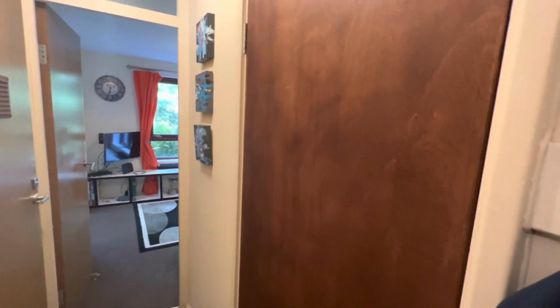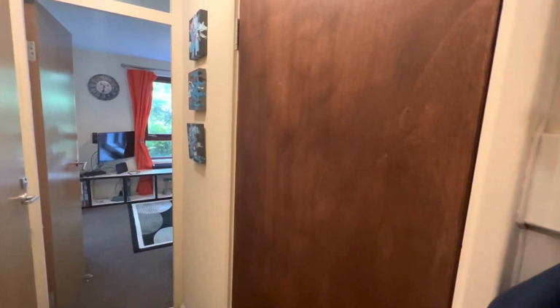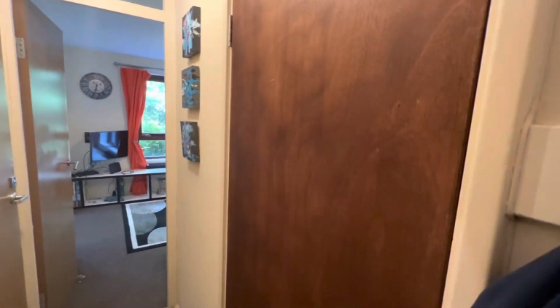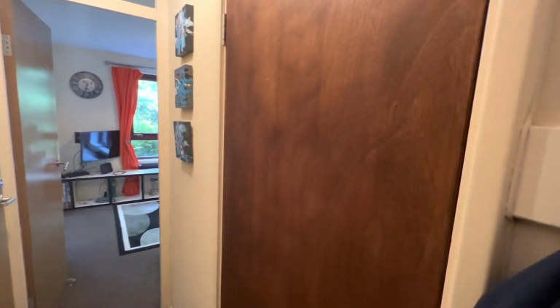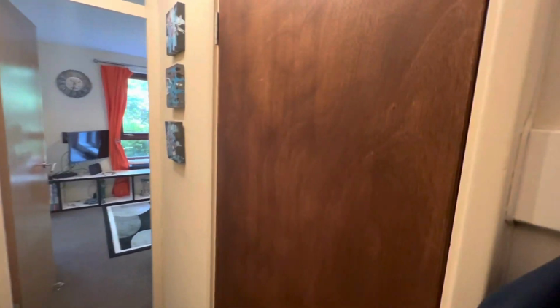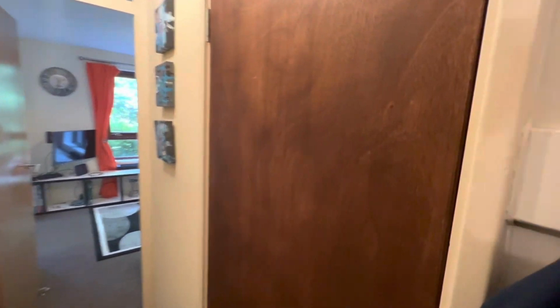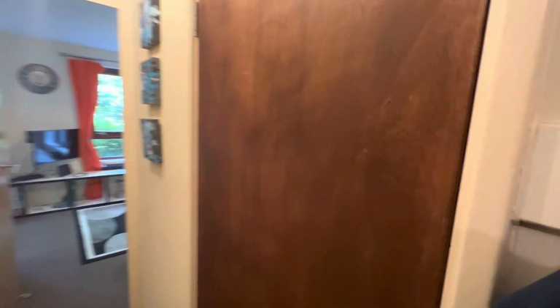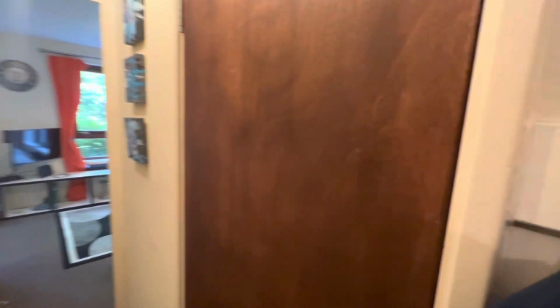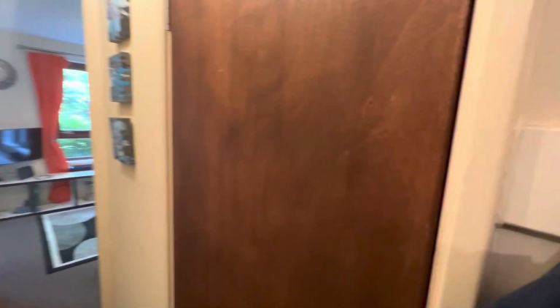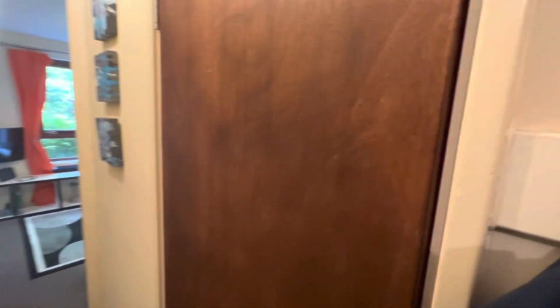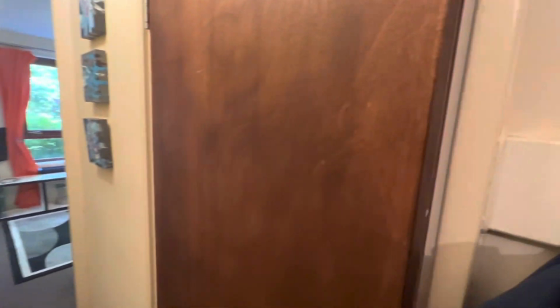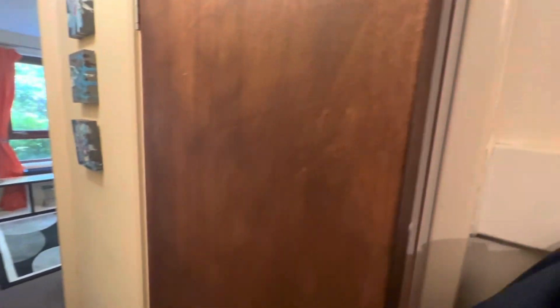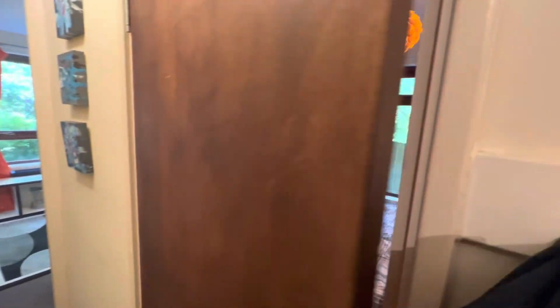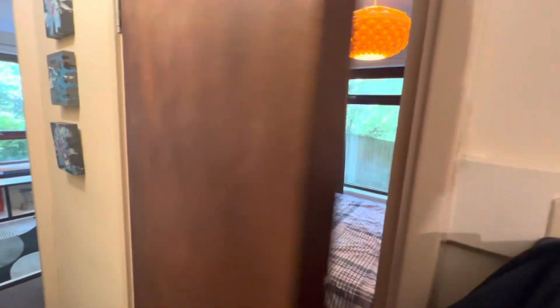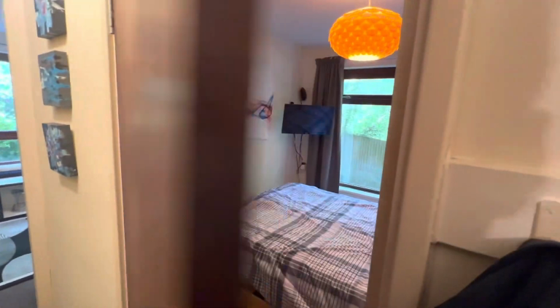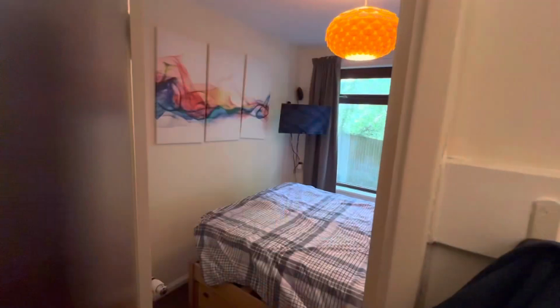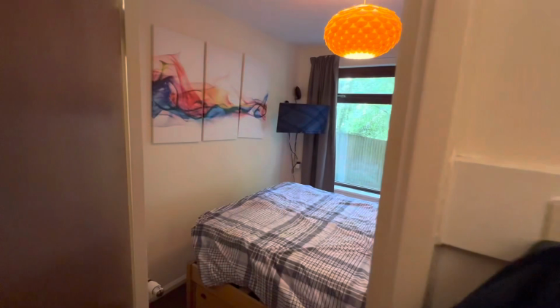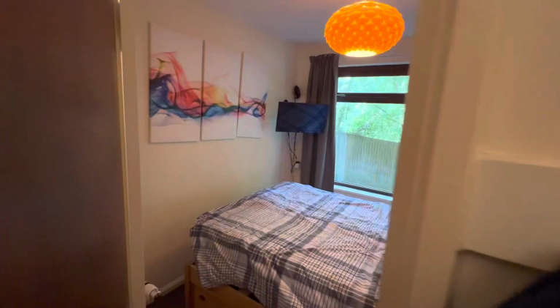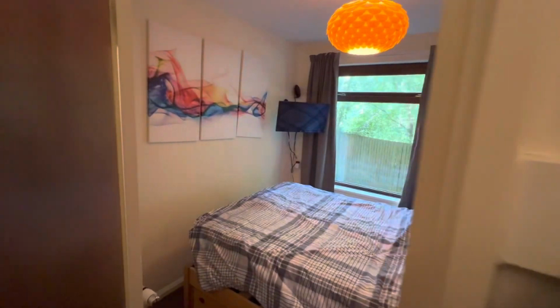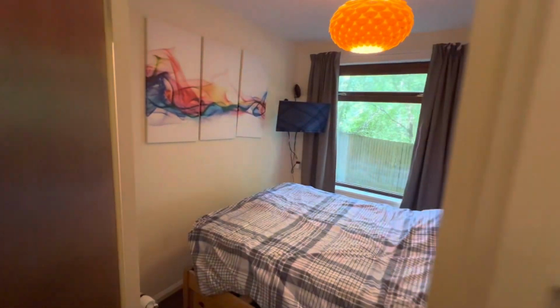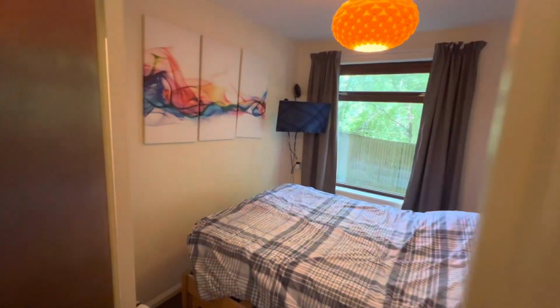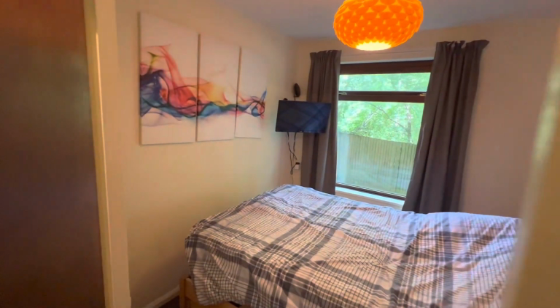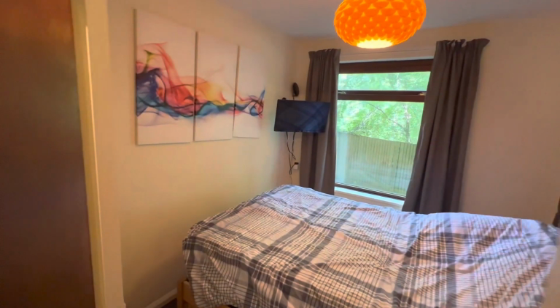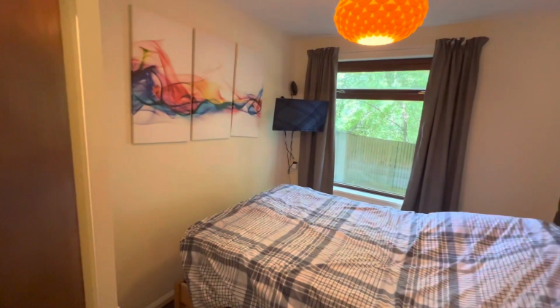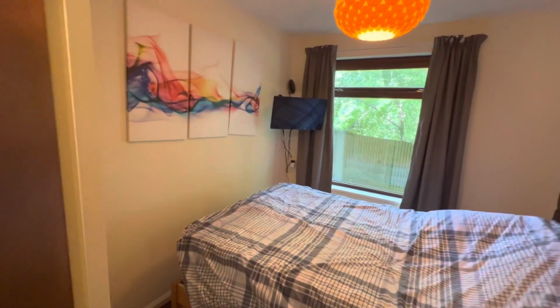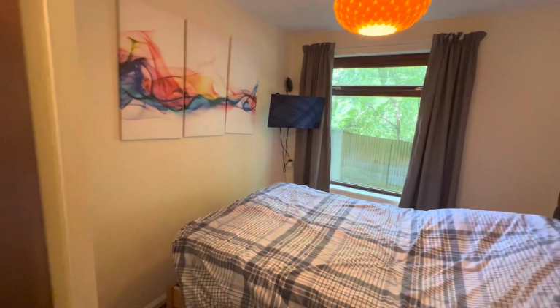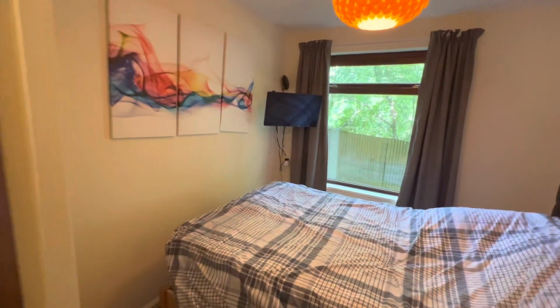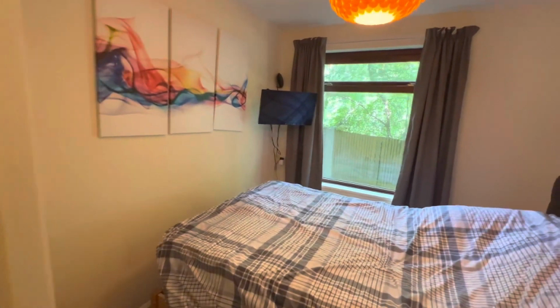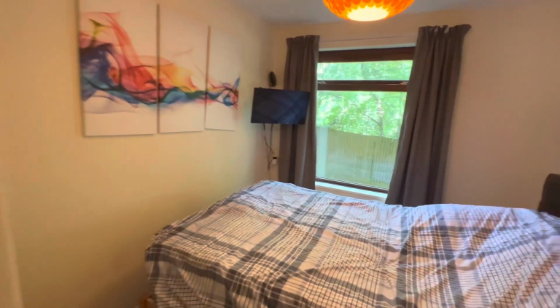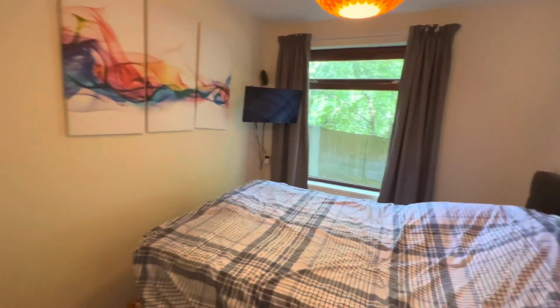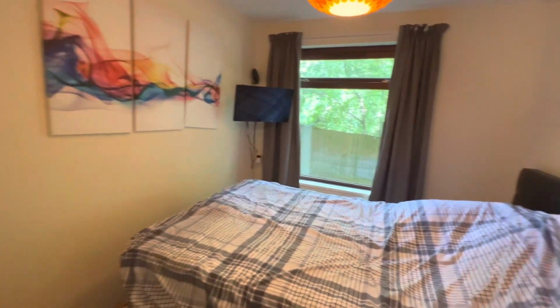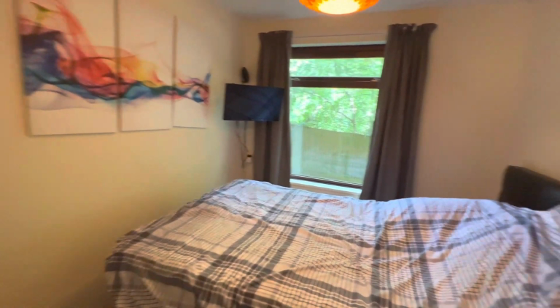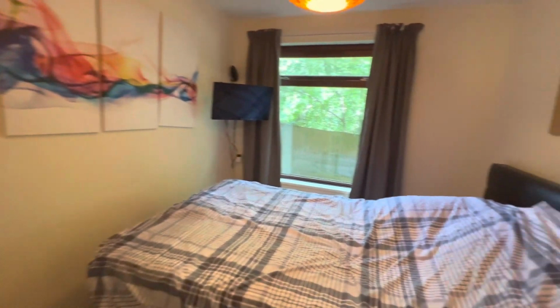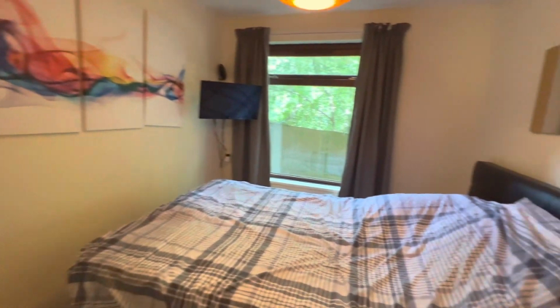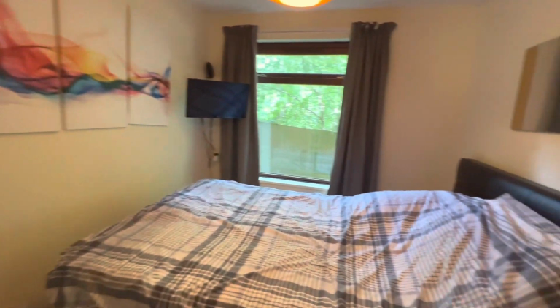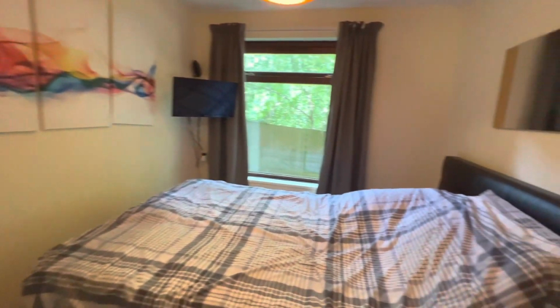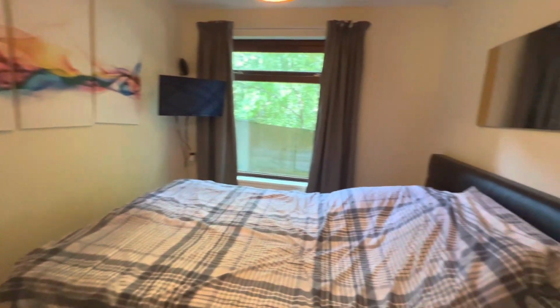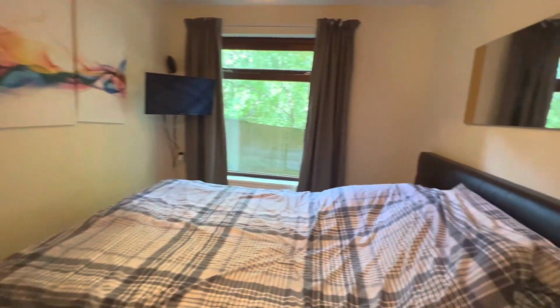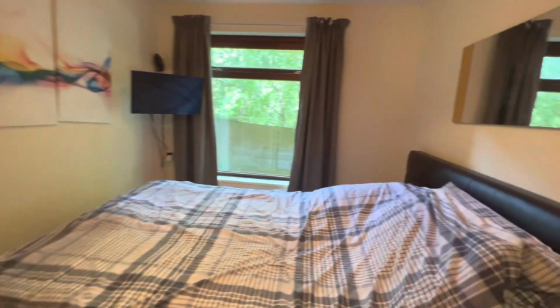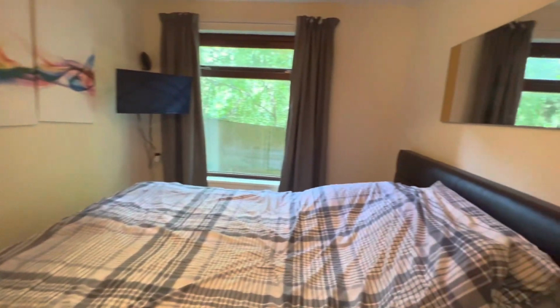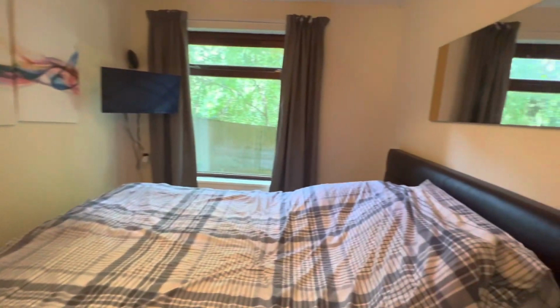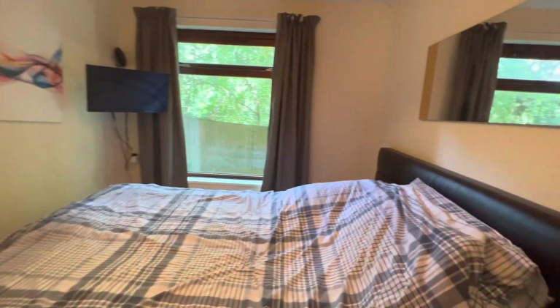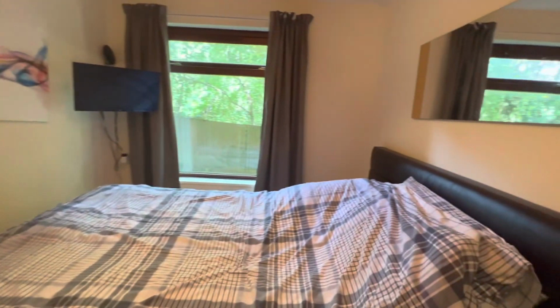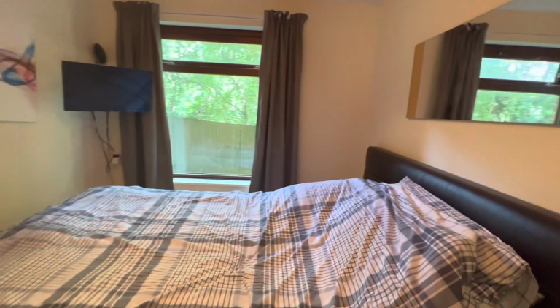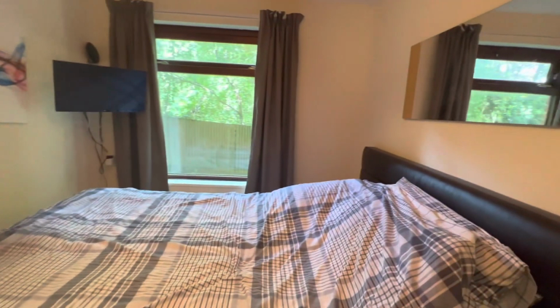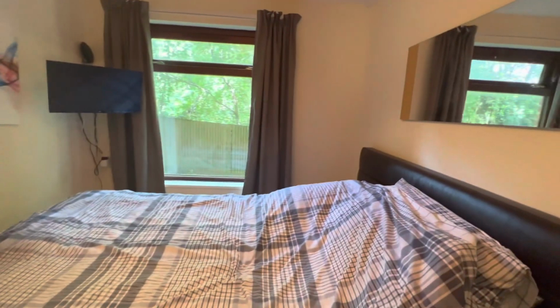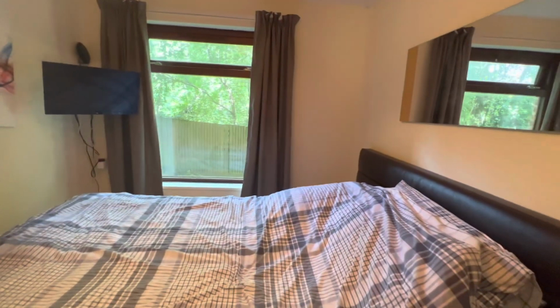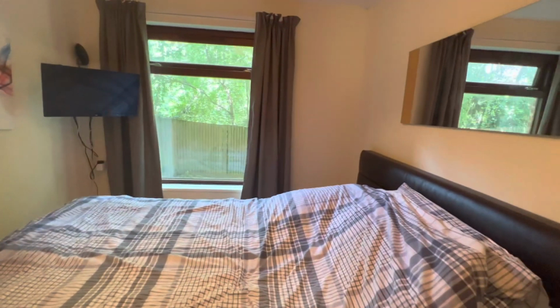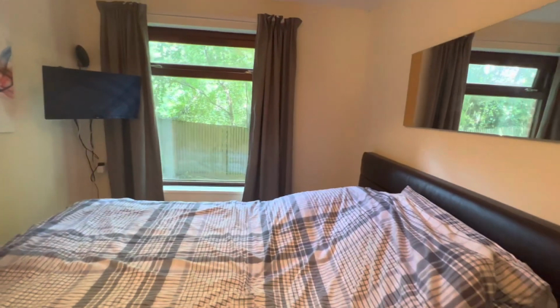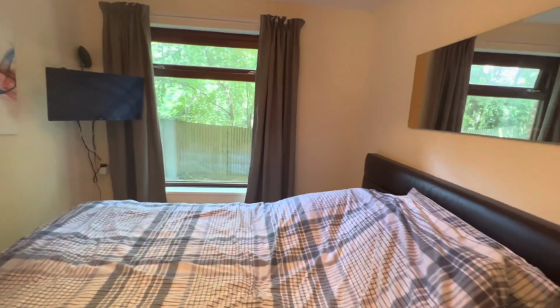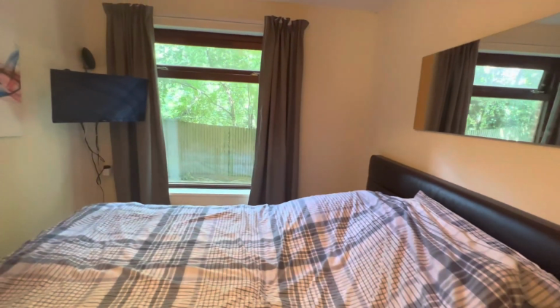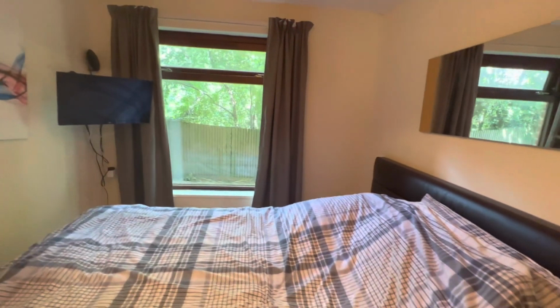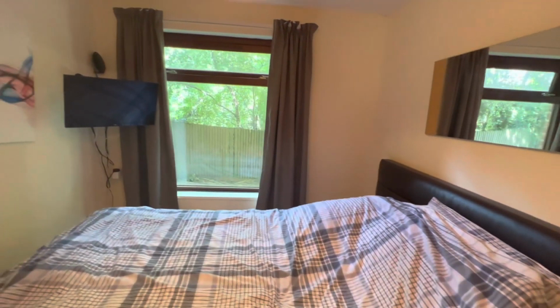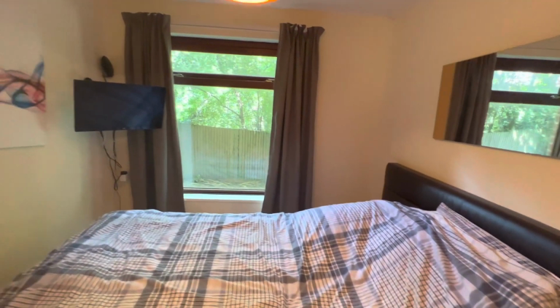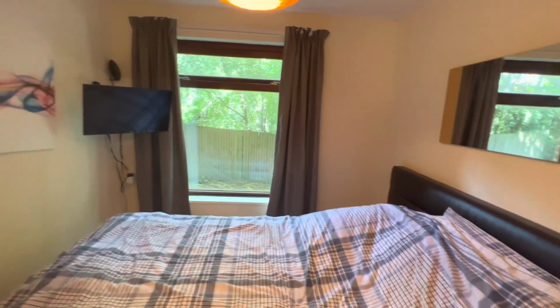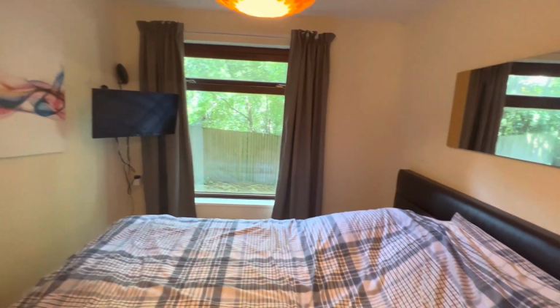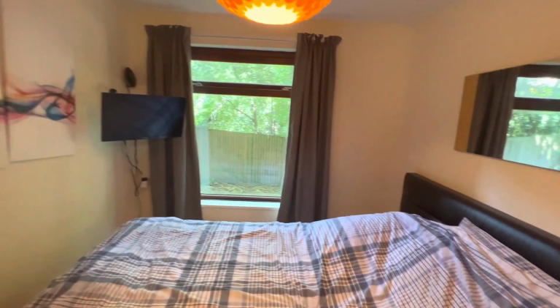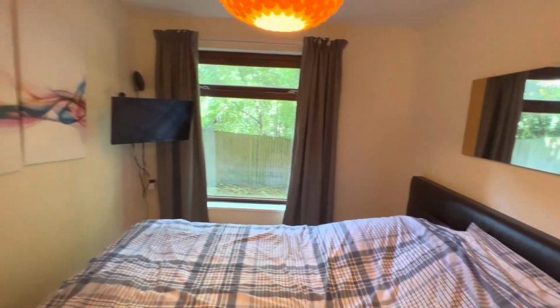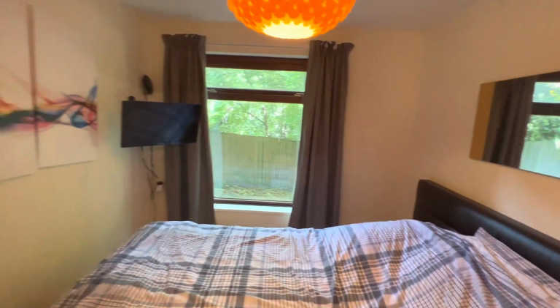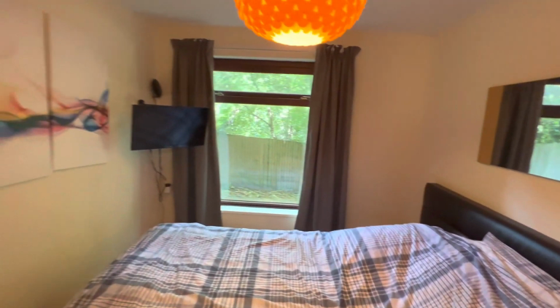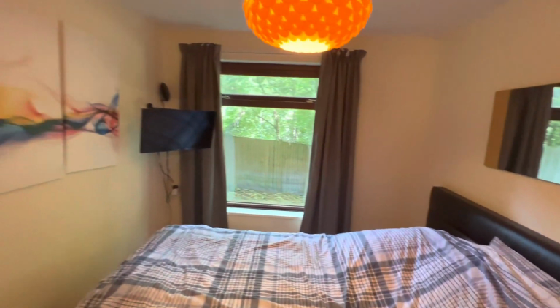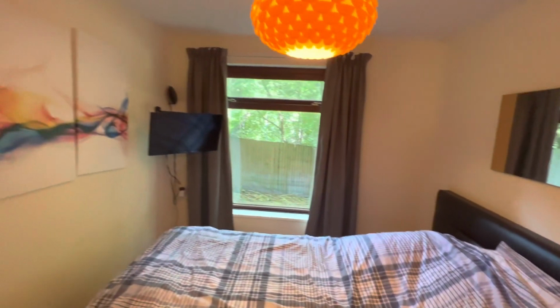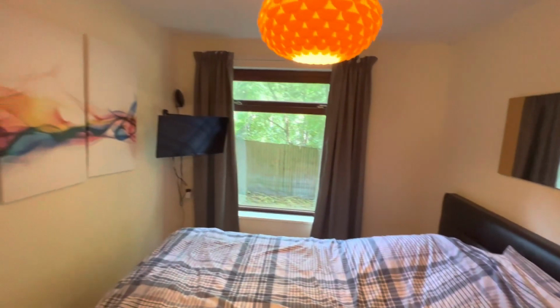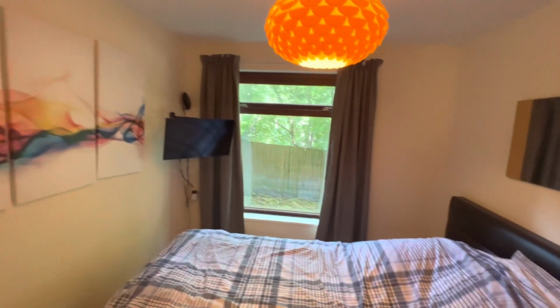The door to the right here is the bedroom, big enough for a bed, and it looks out on the side.